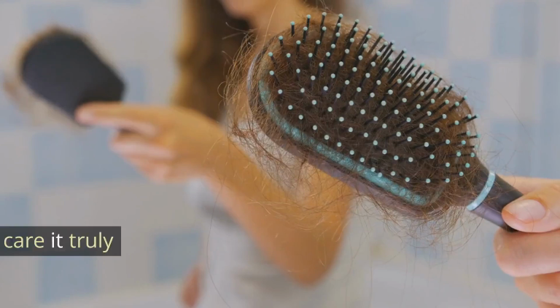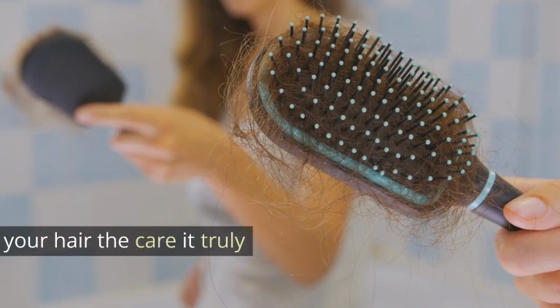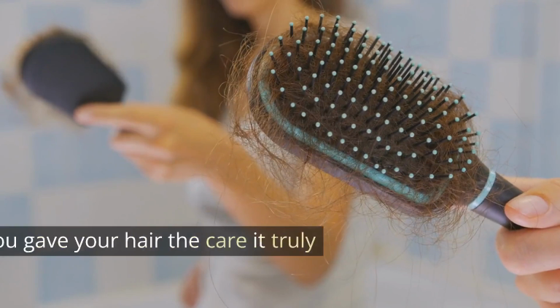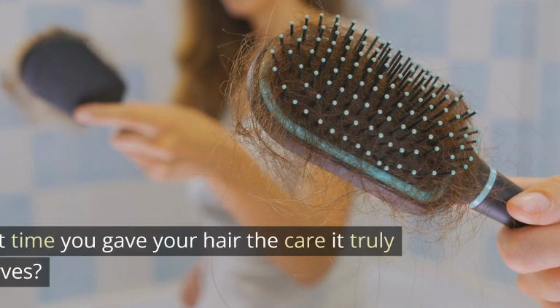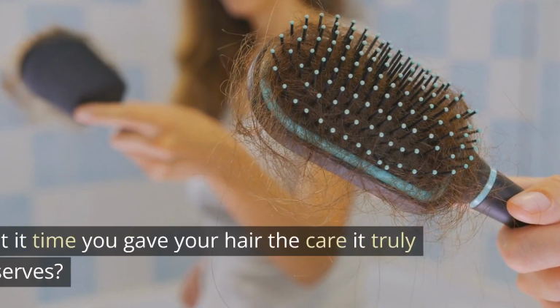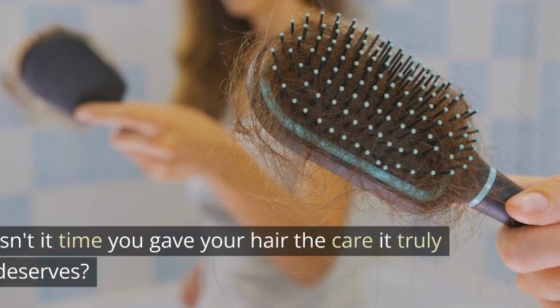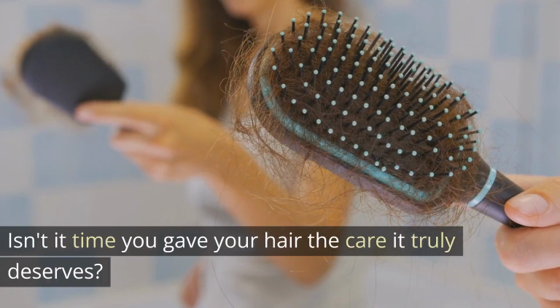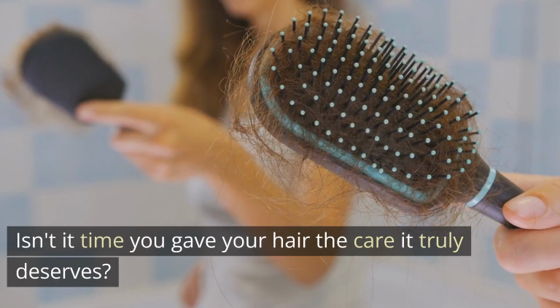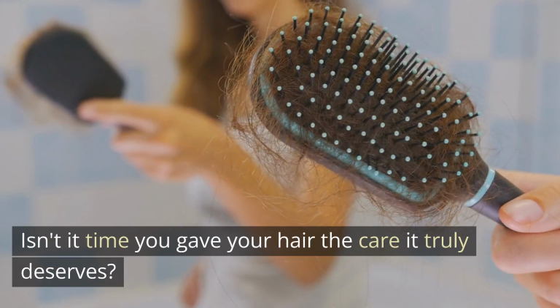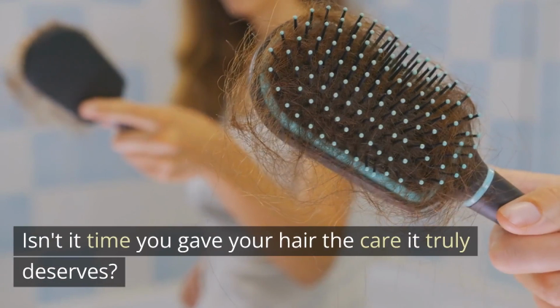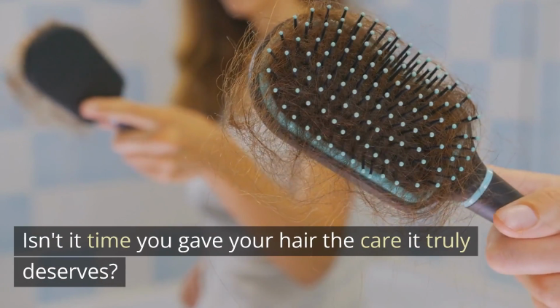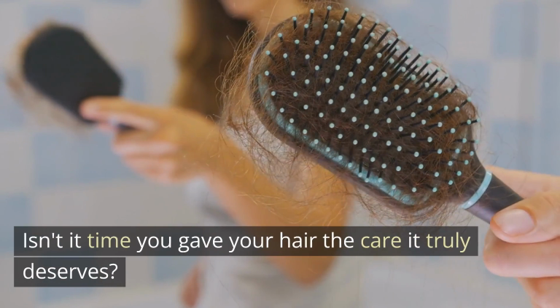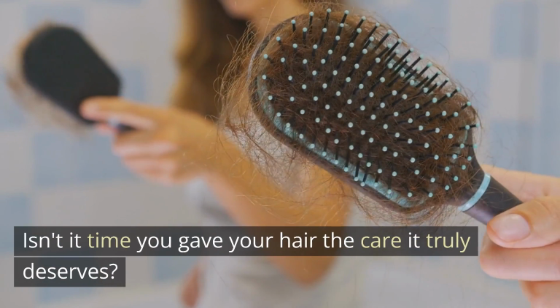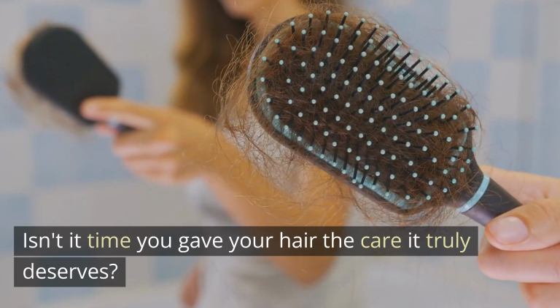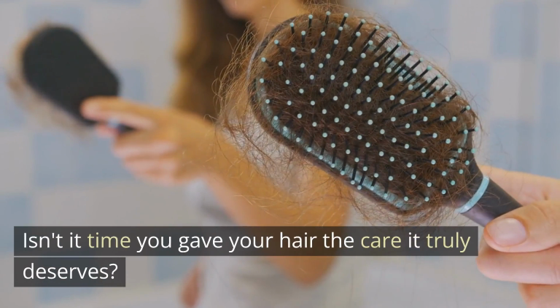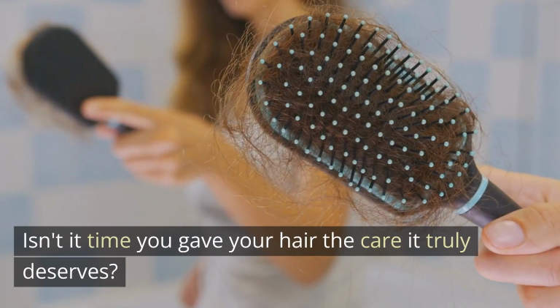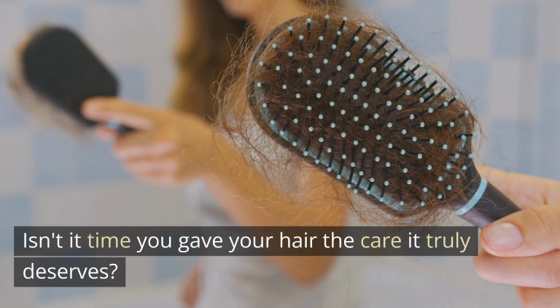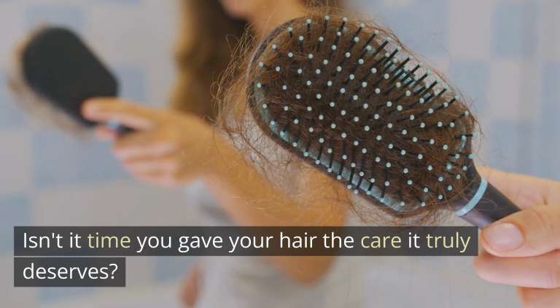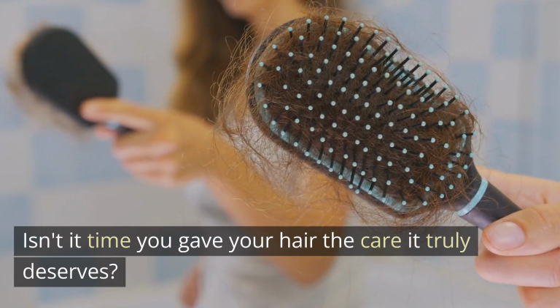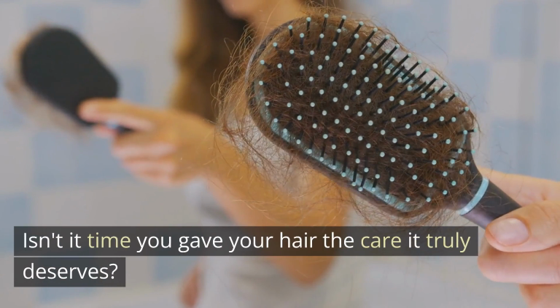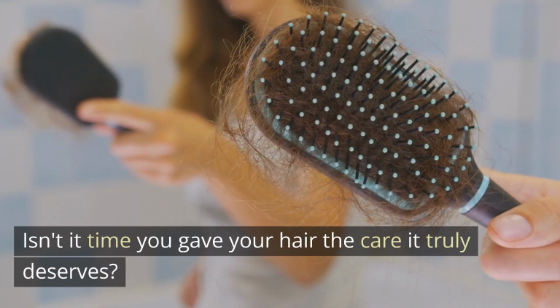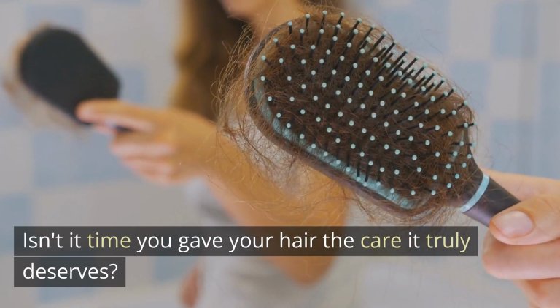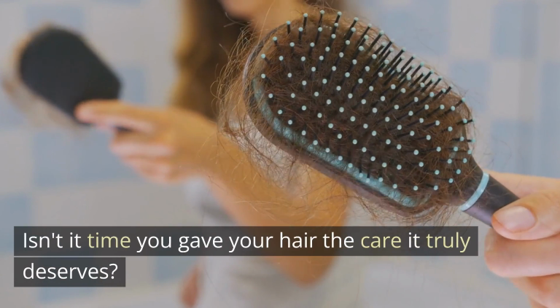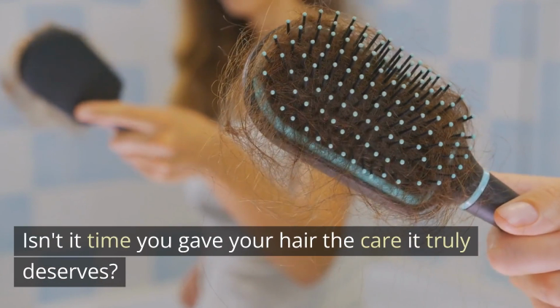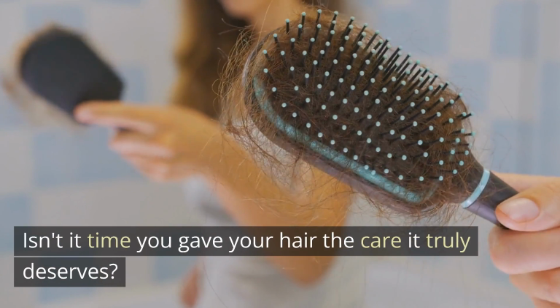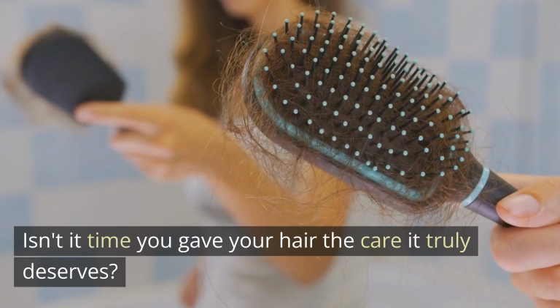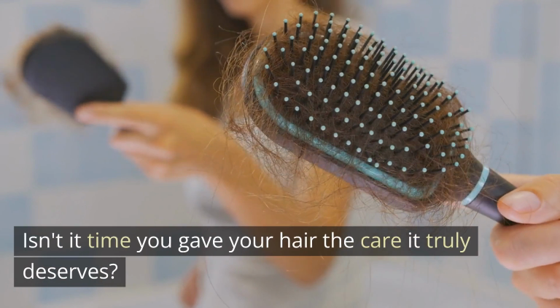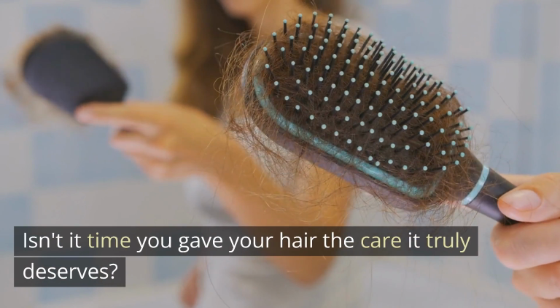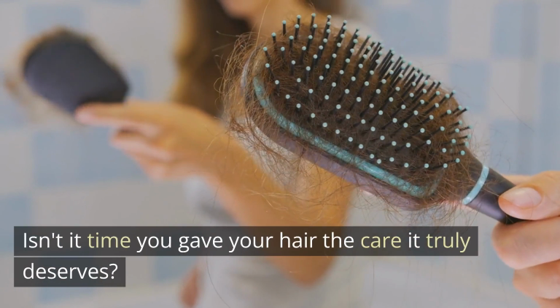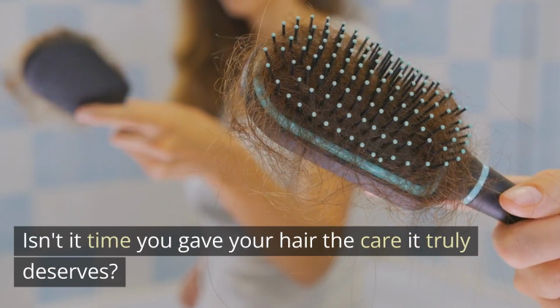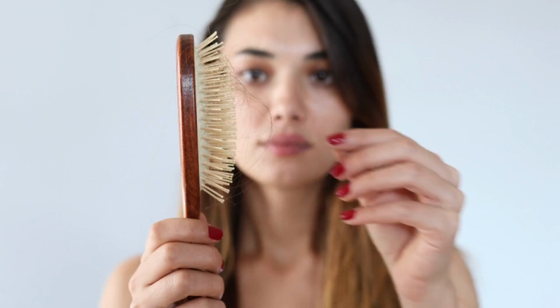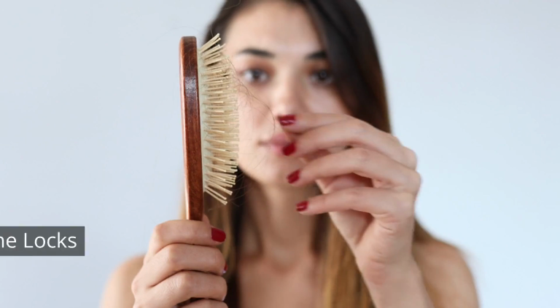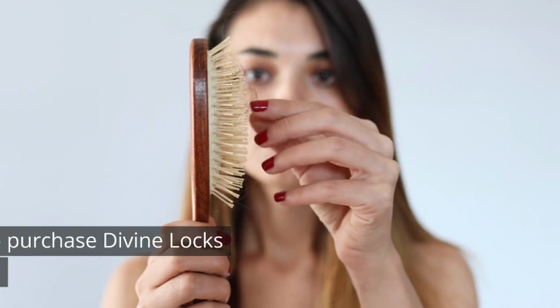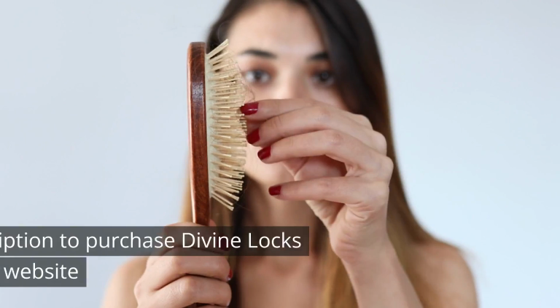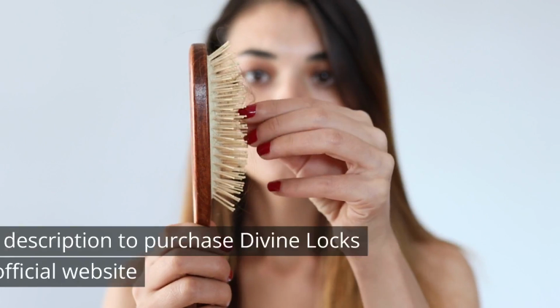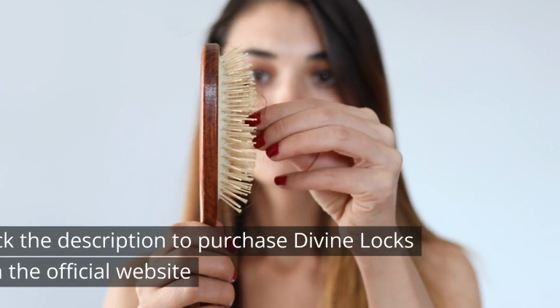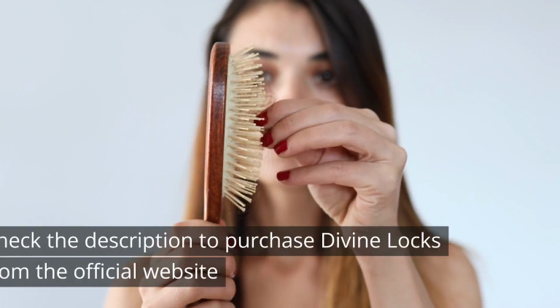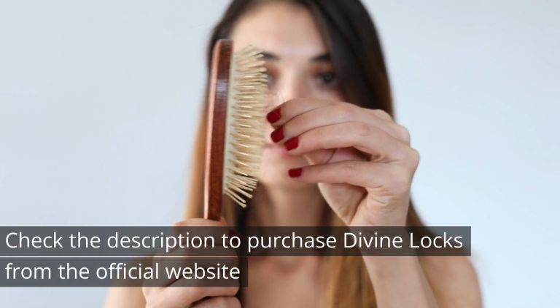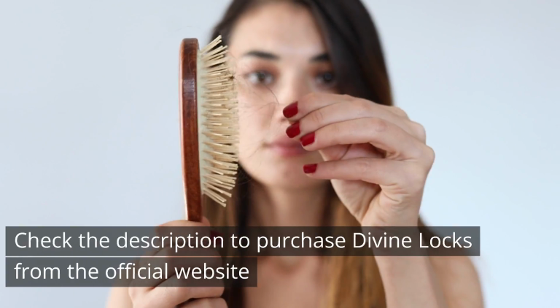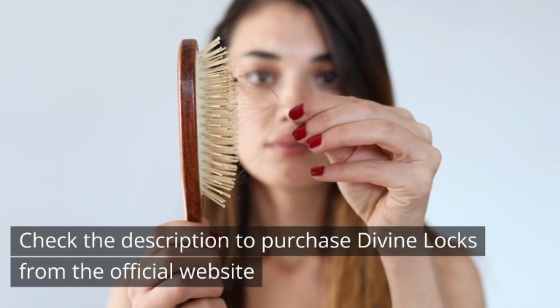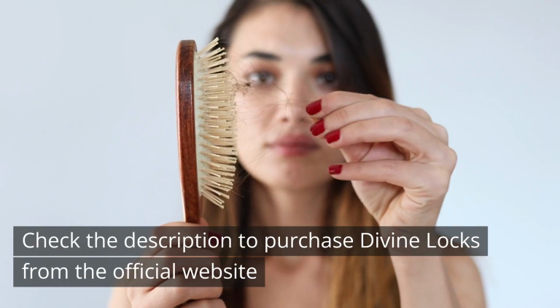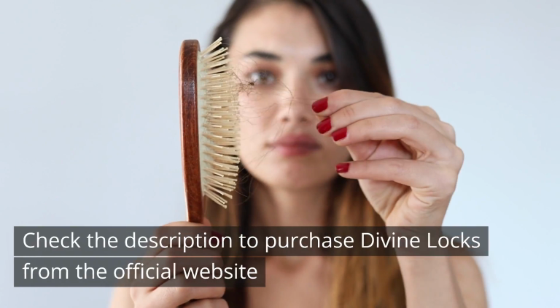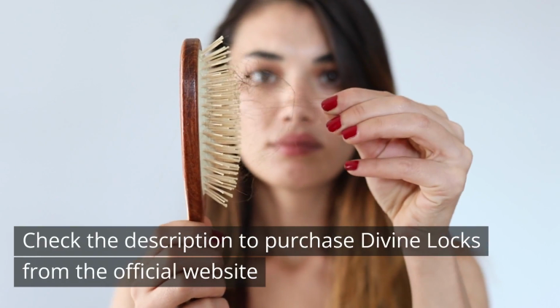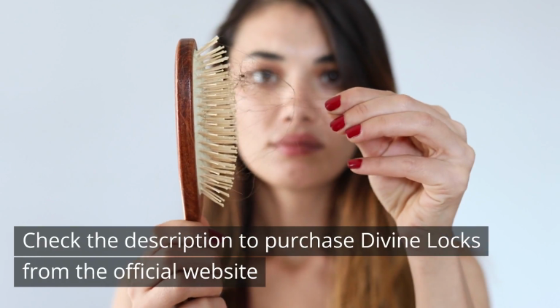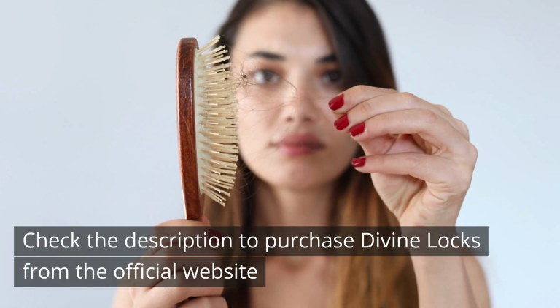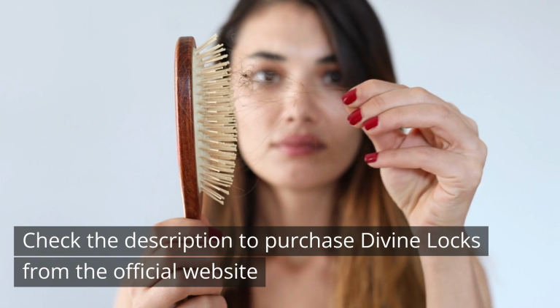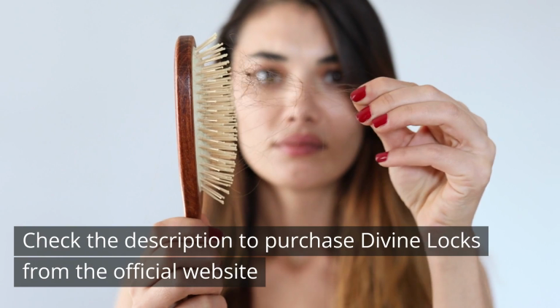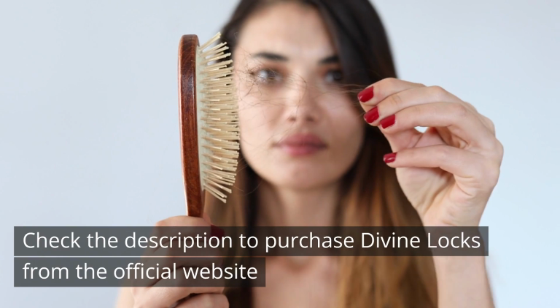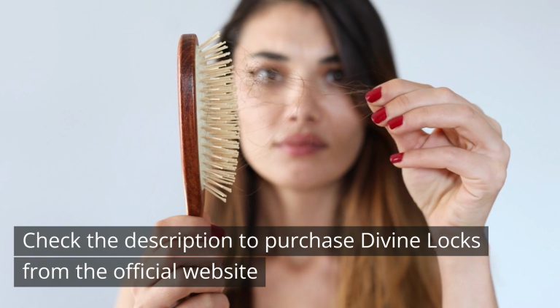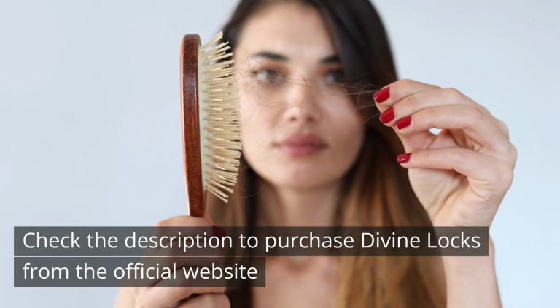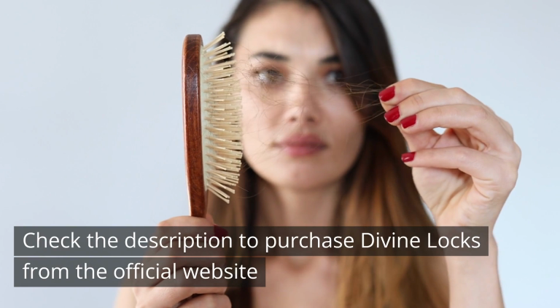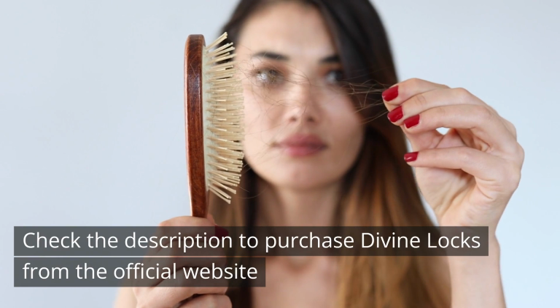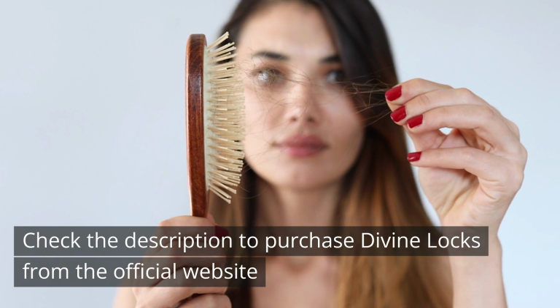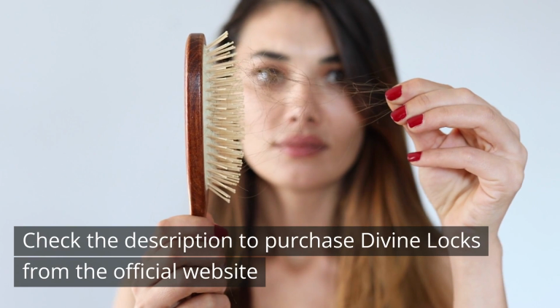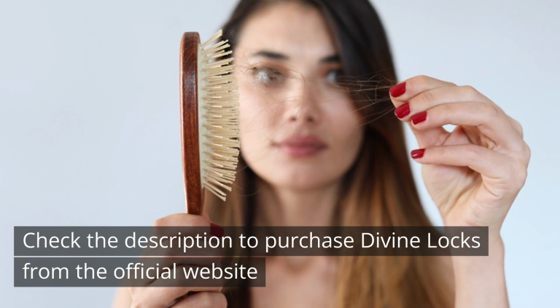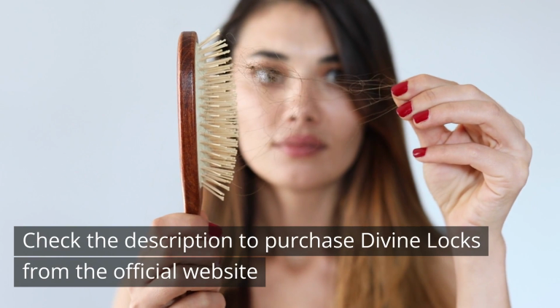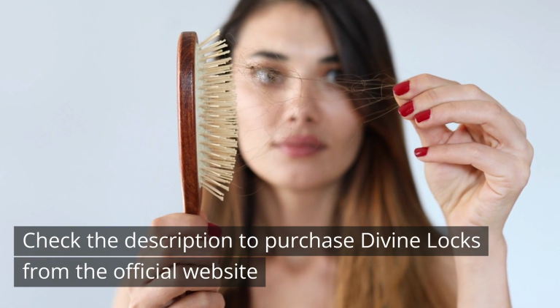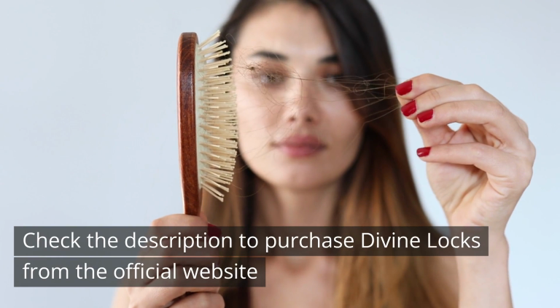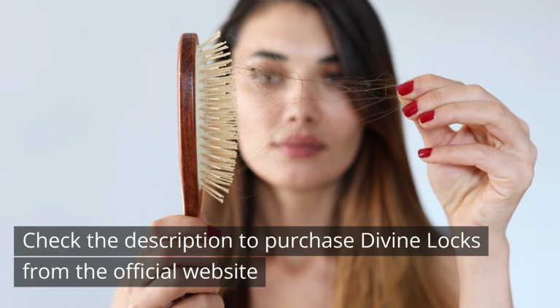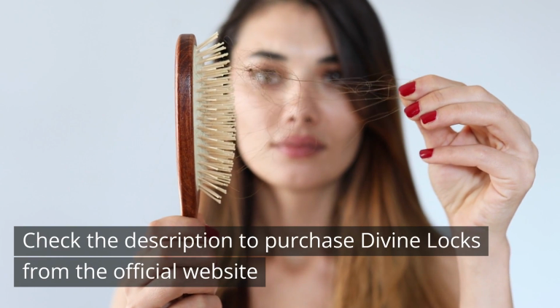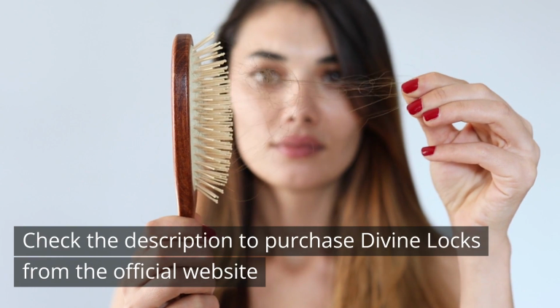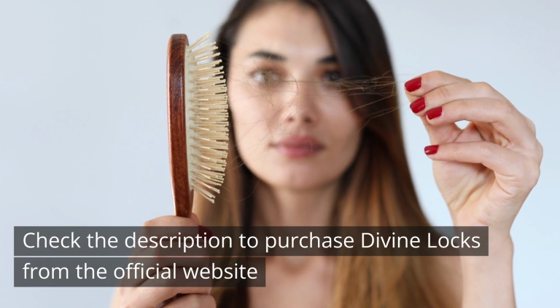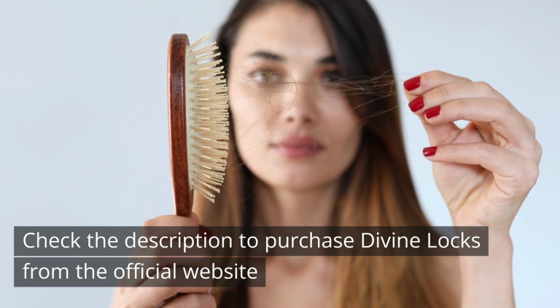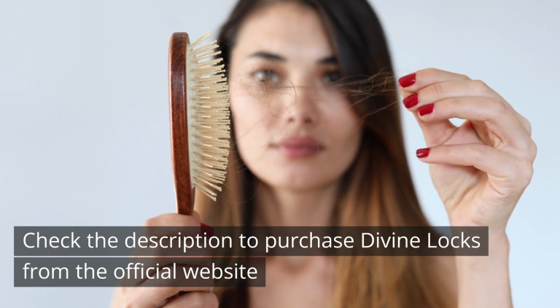Isn't it time you gave your hair the care it truly deserves? Check the description to purchase Divine Locks from the official website.